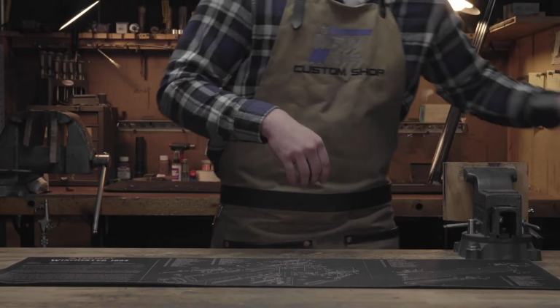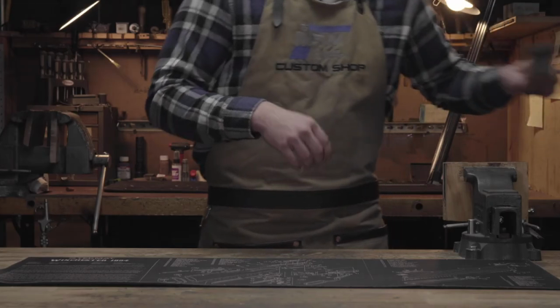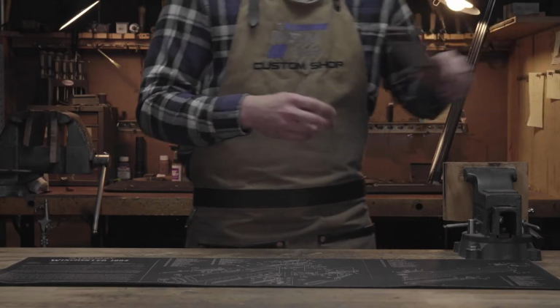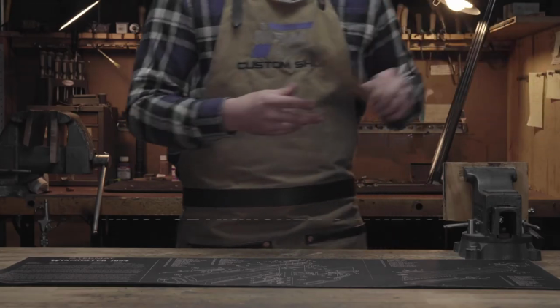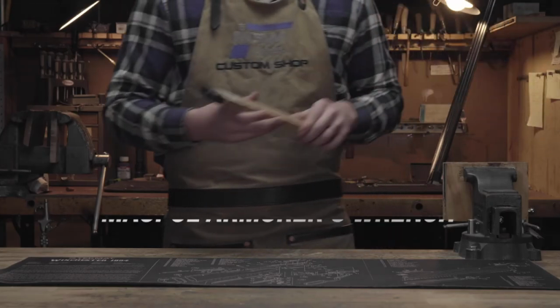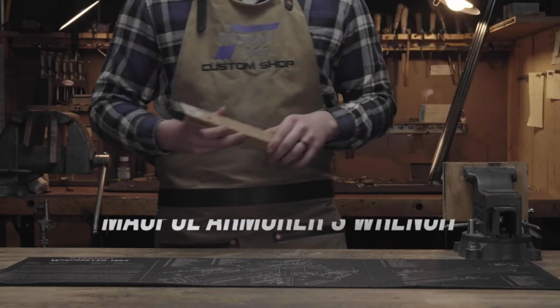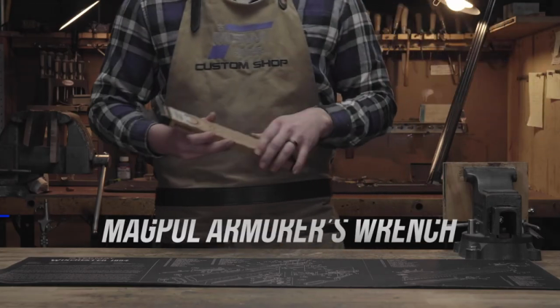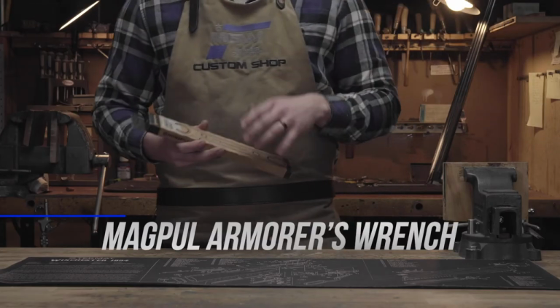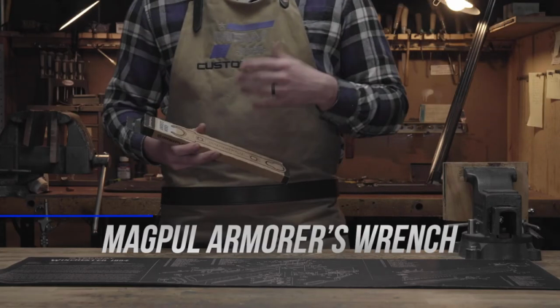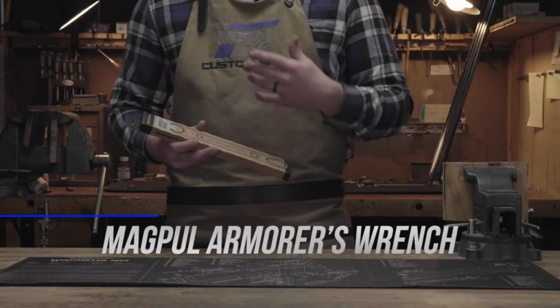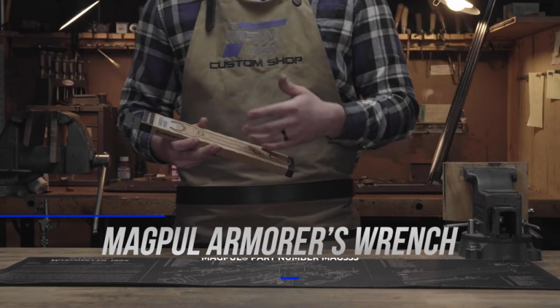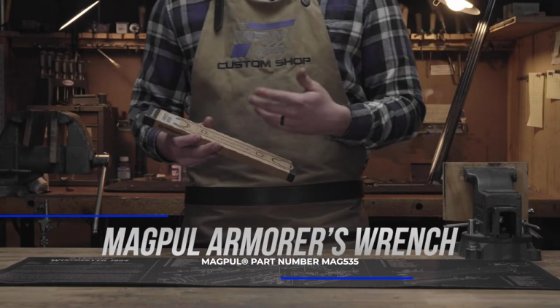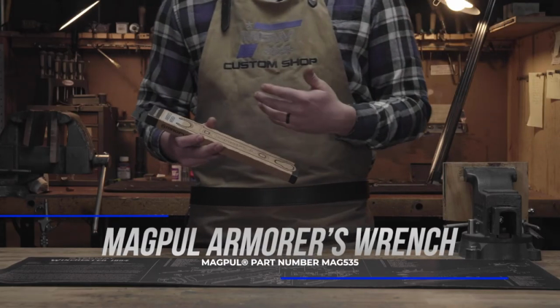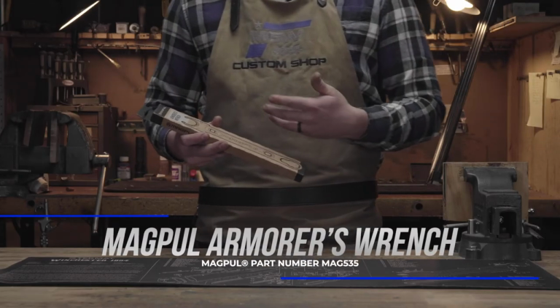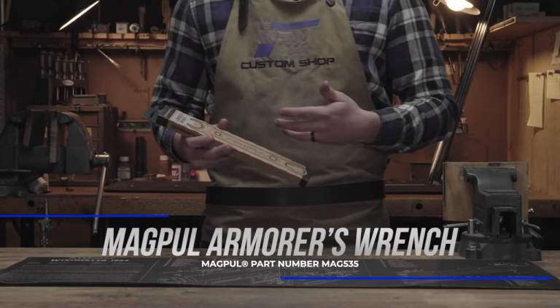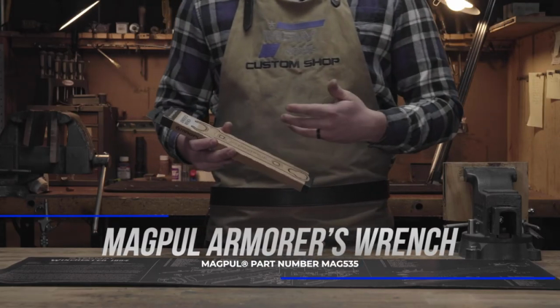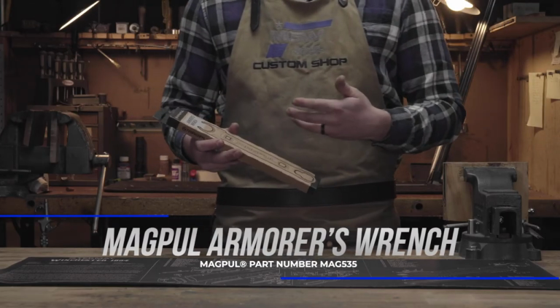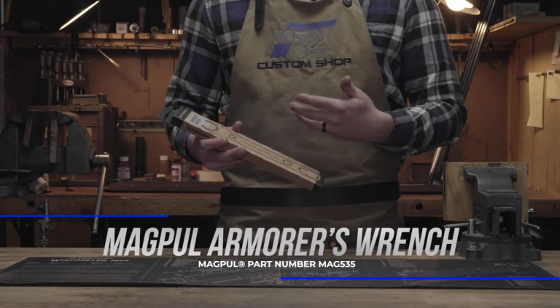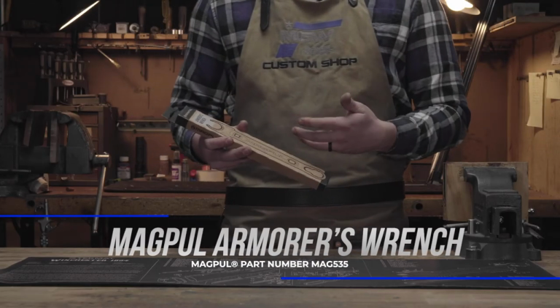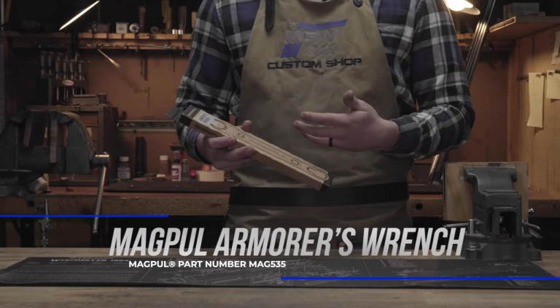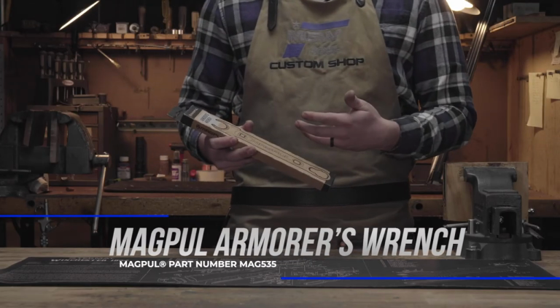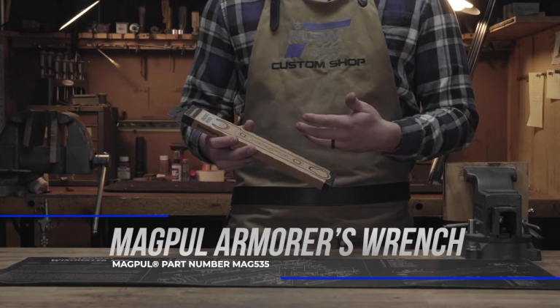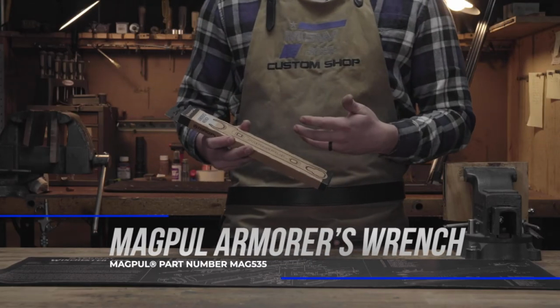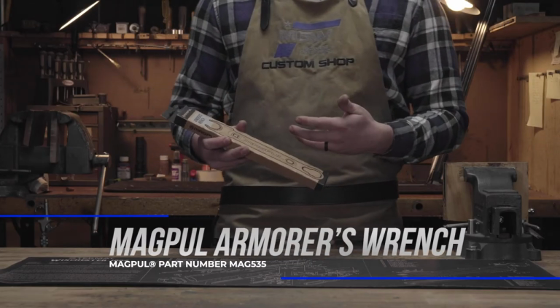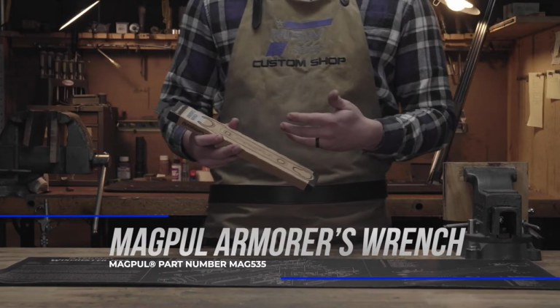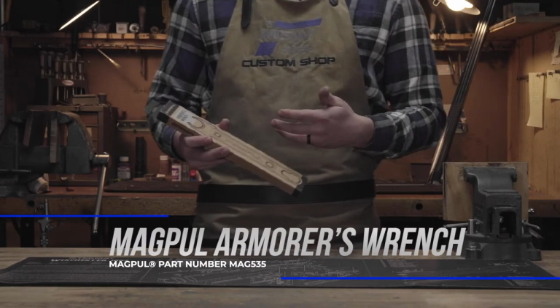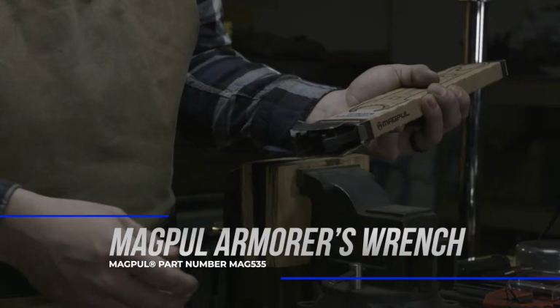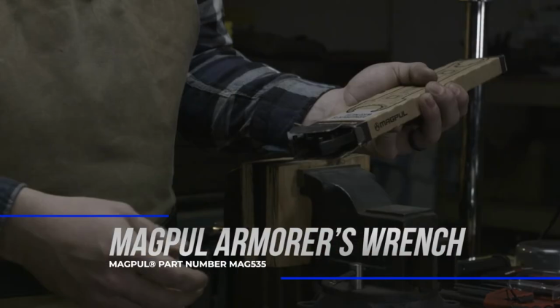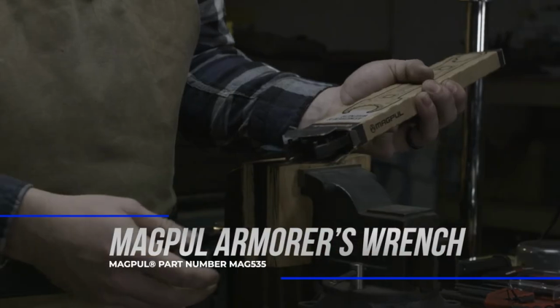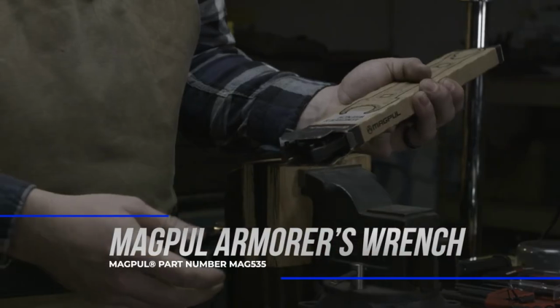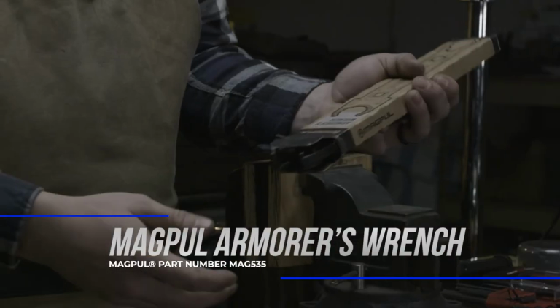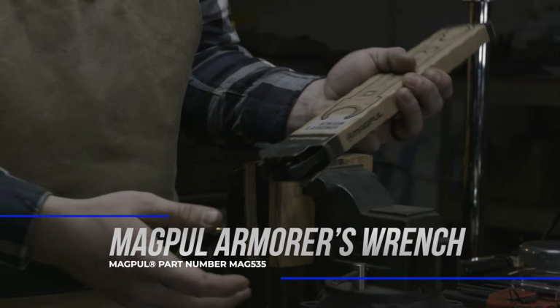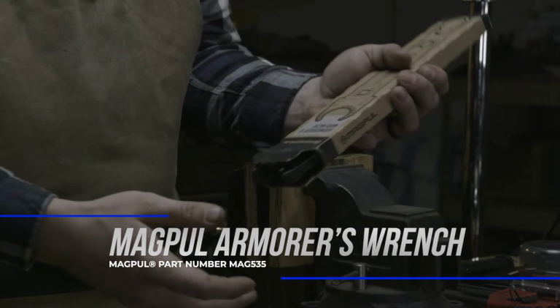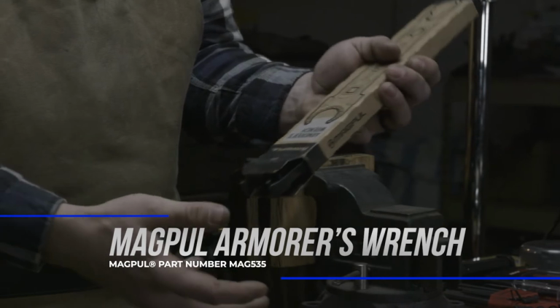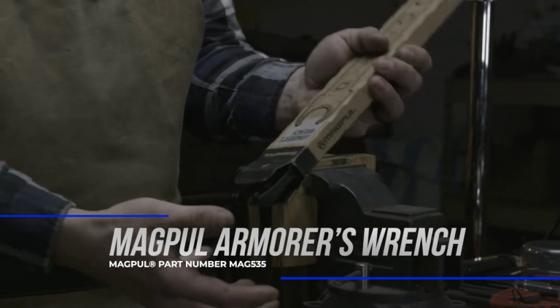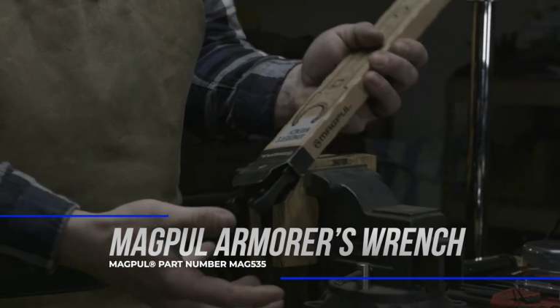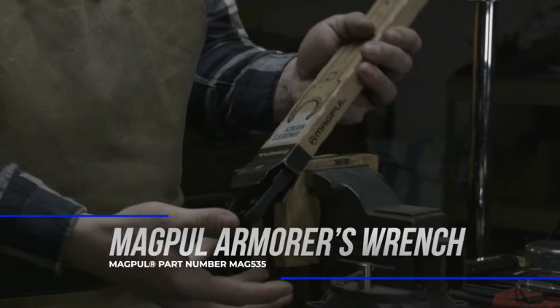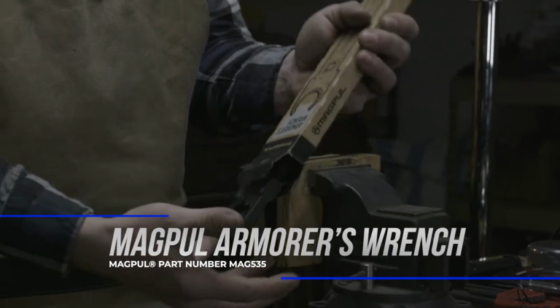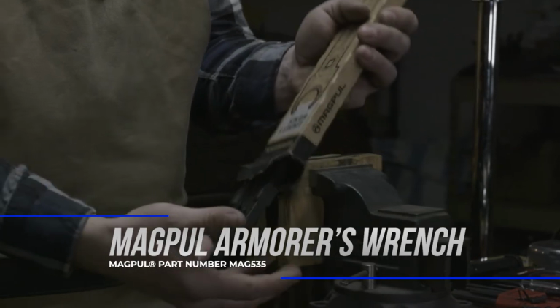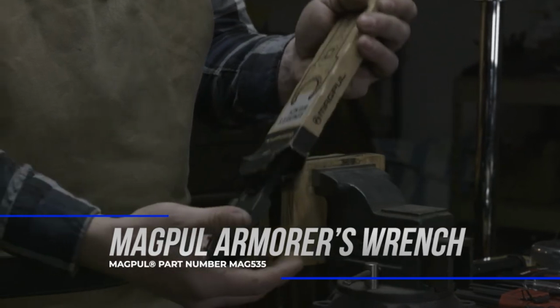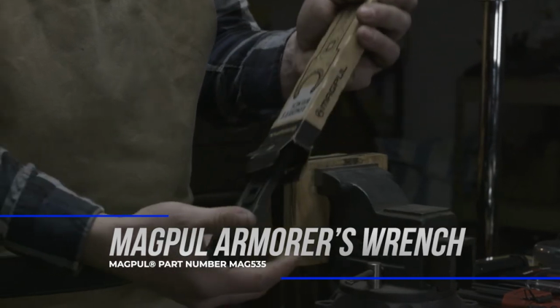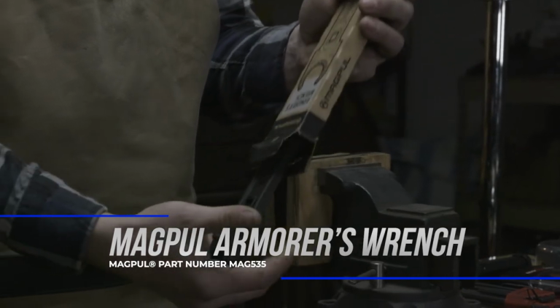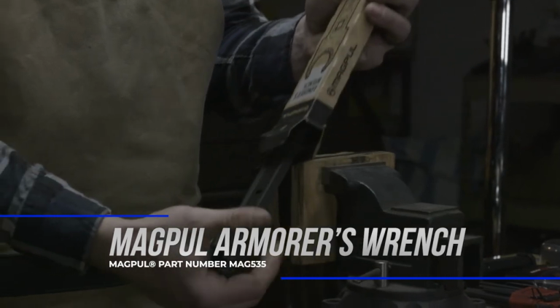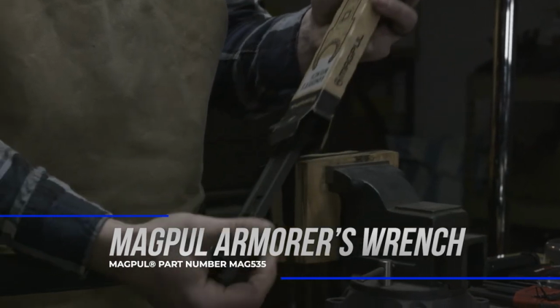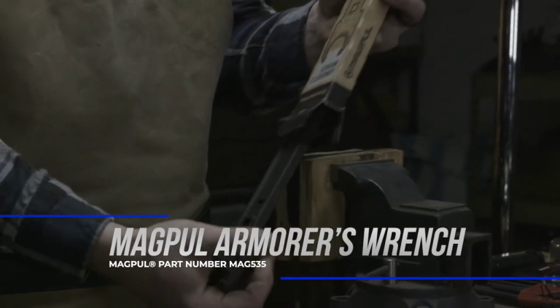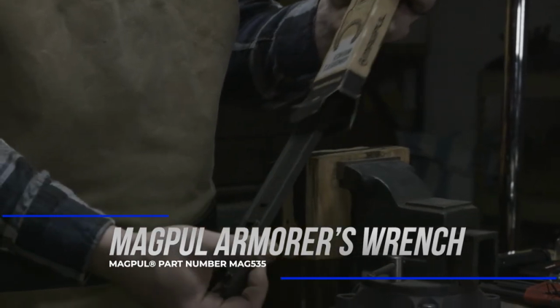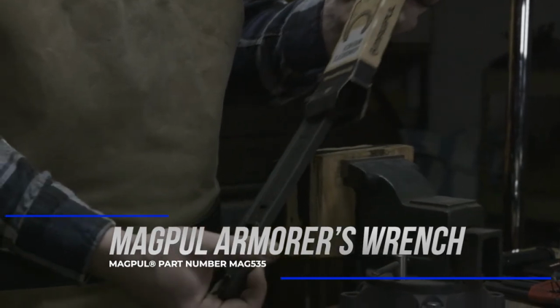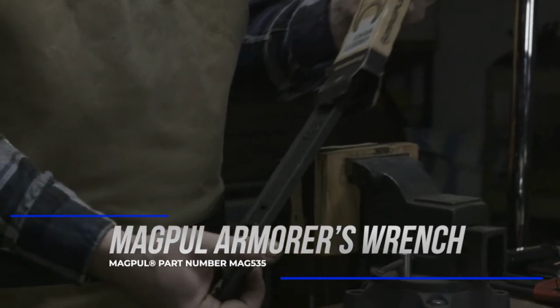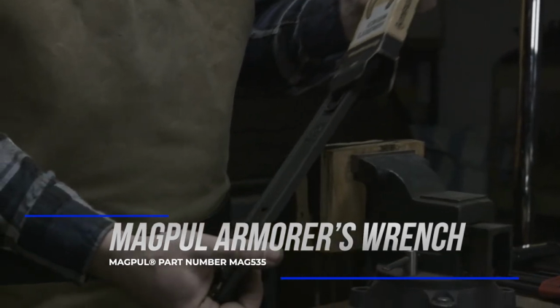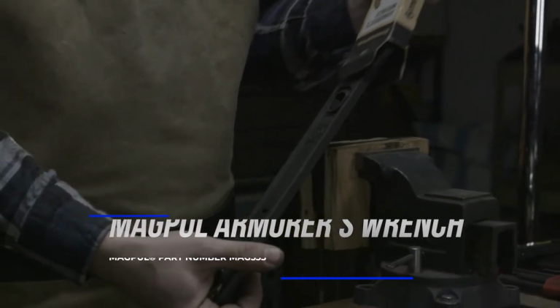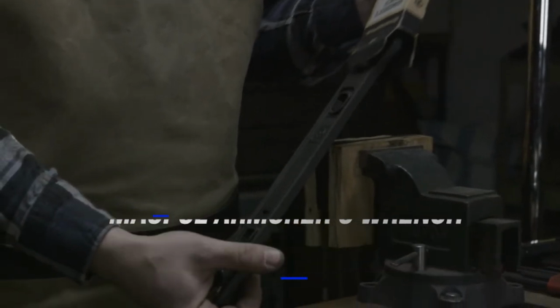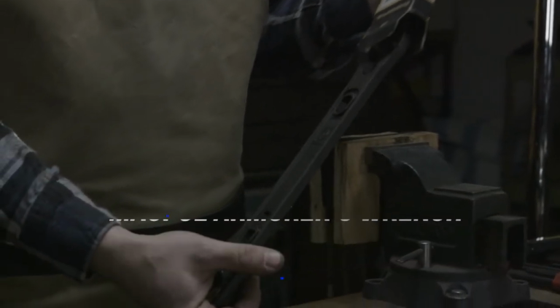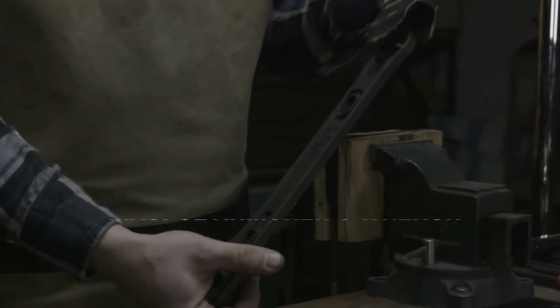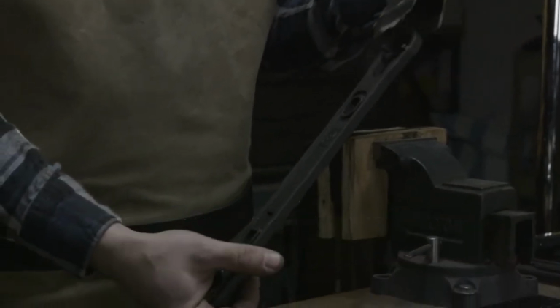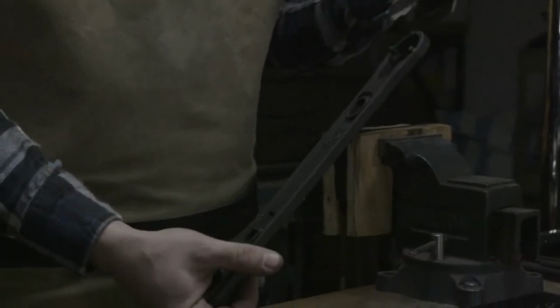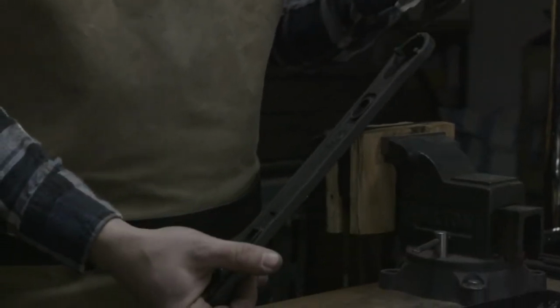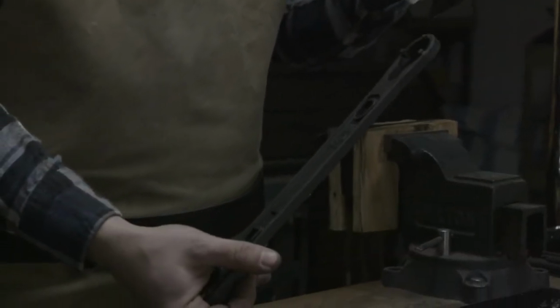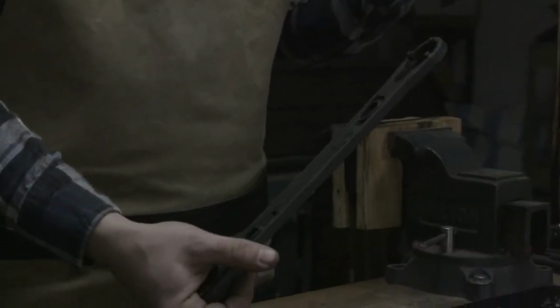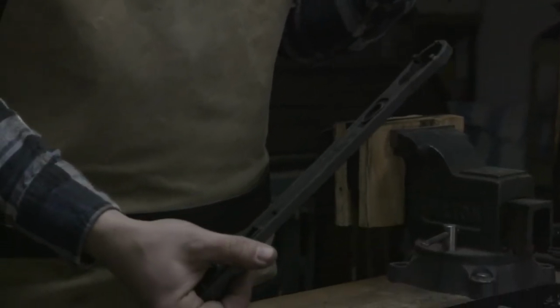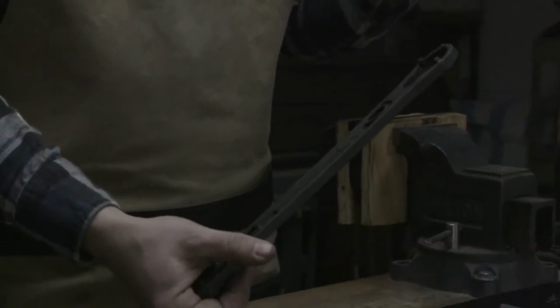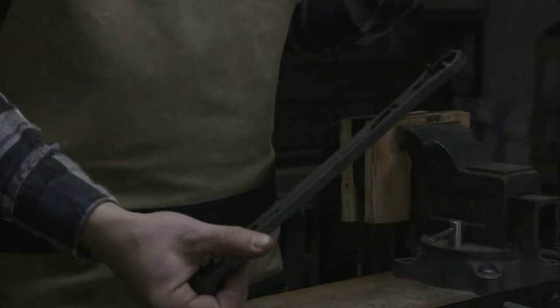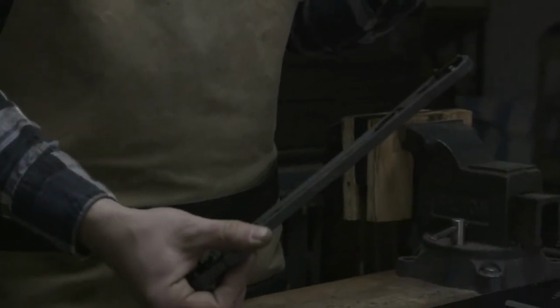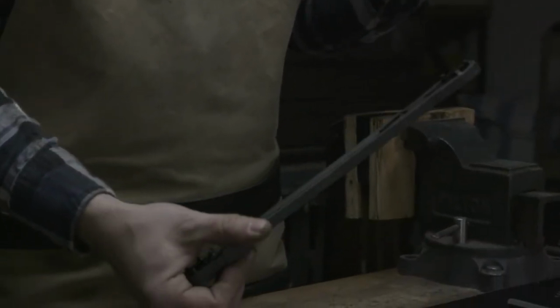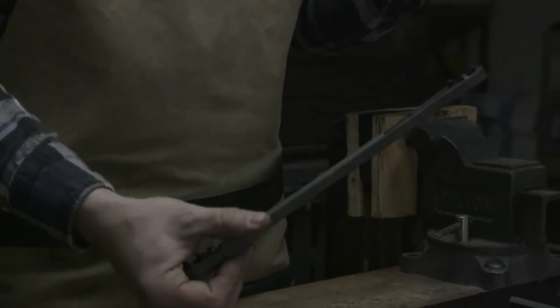Also when working on those new AR-15s, the Magpul Armorer's wrench comes in handy for anything that you may need to install.